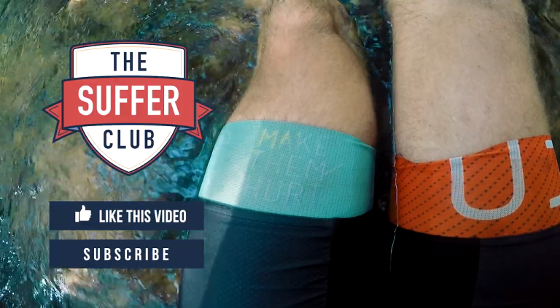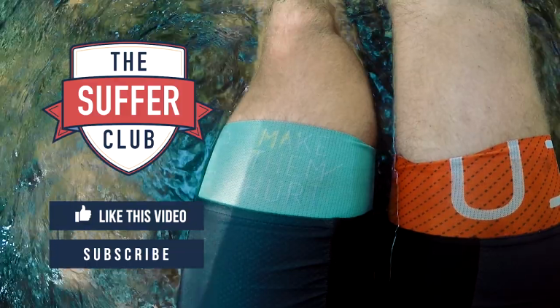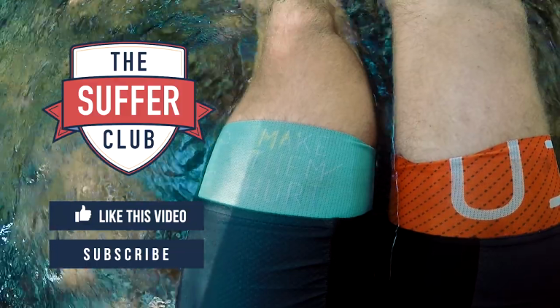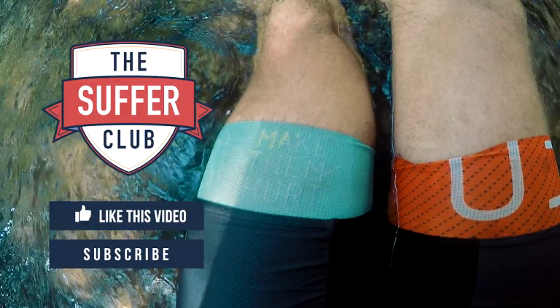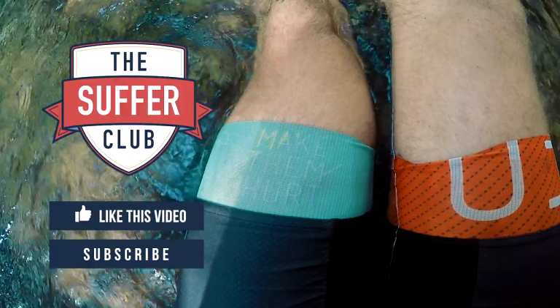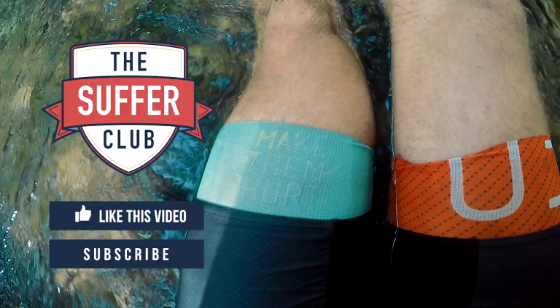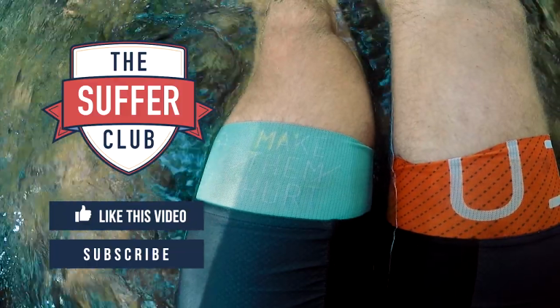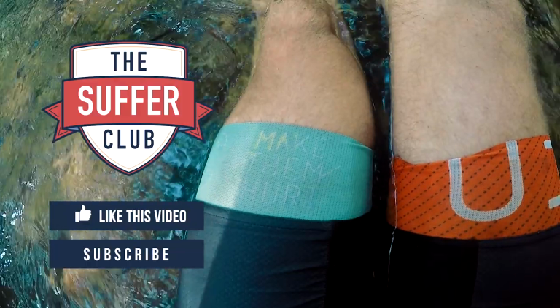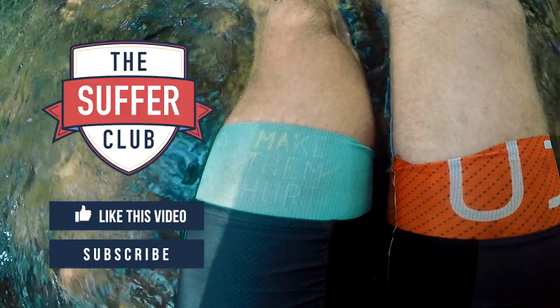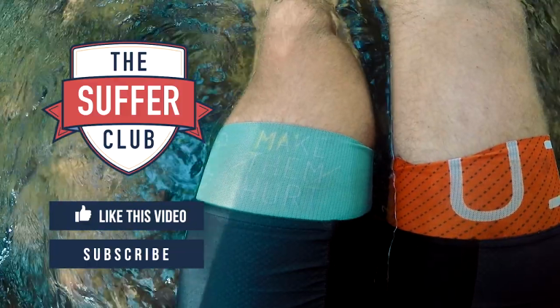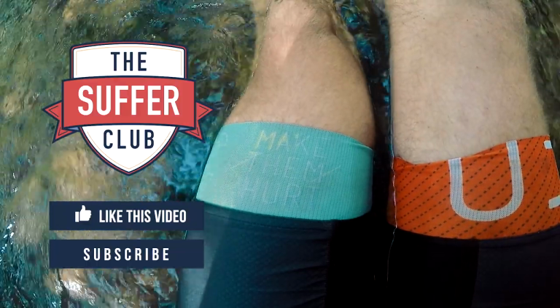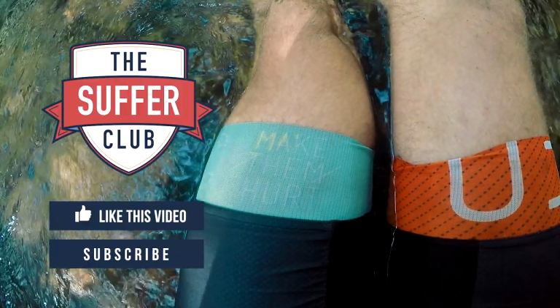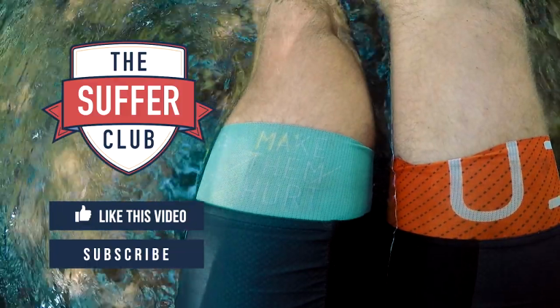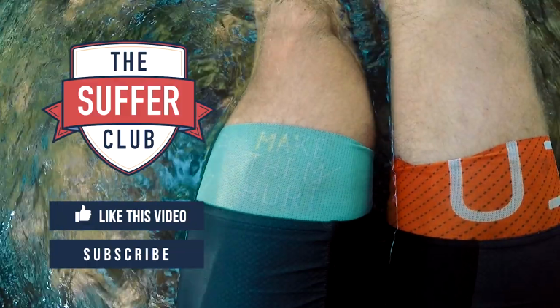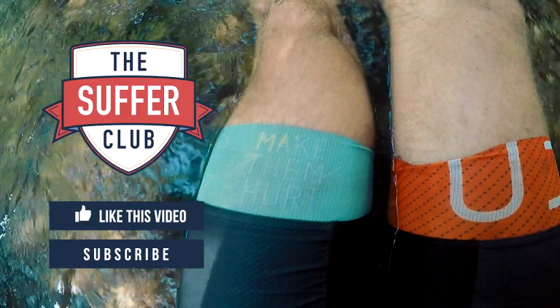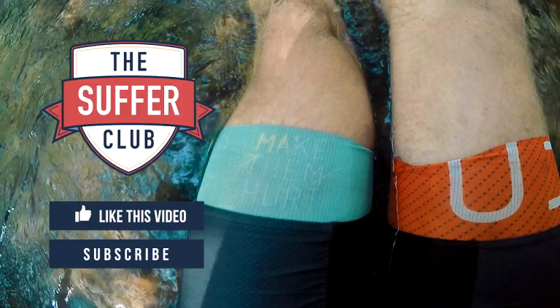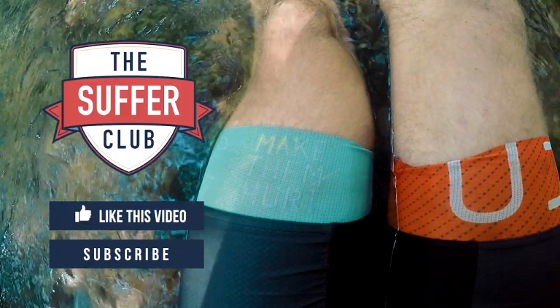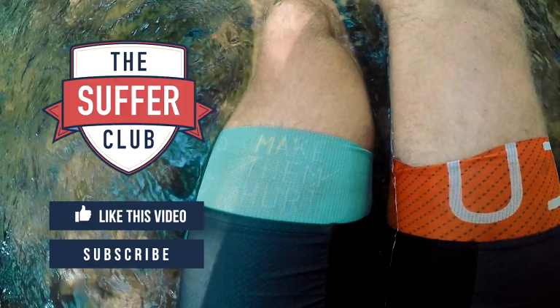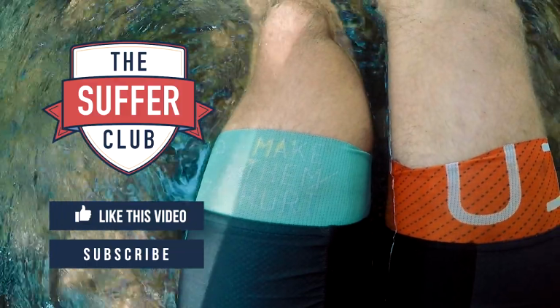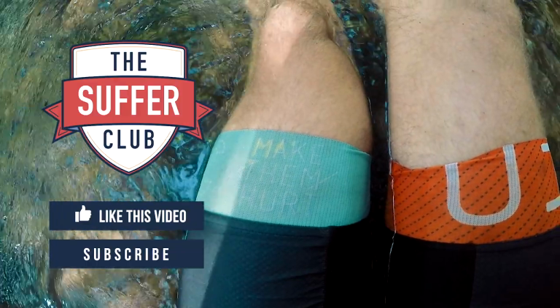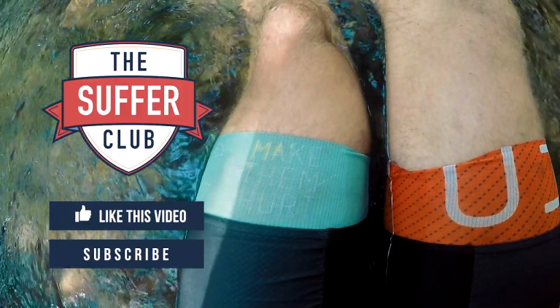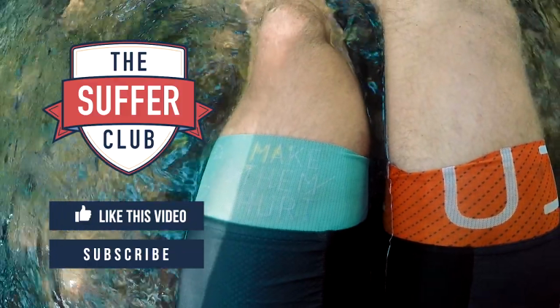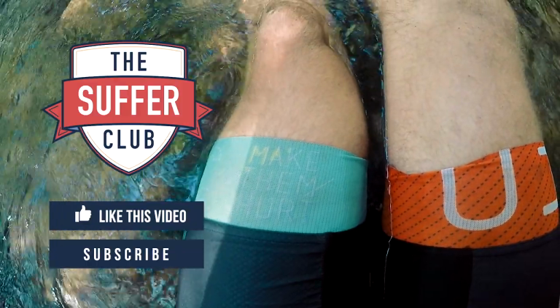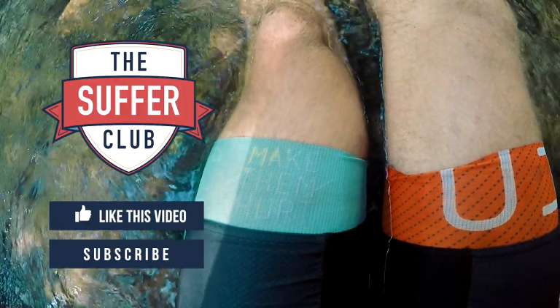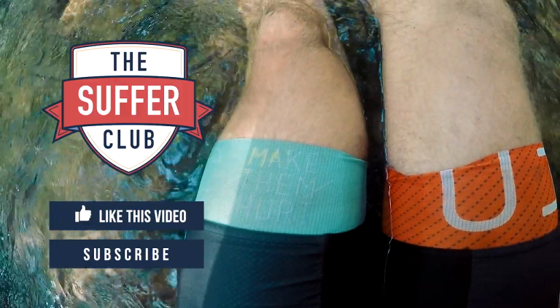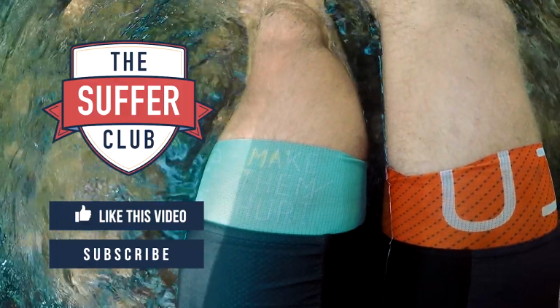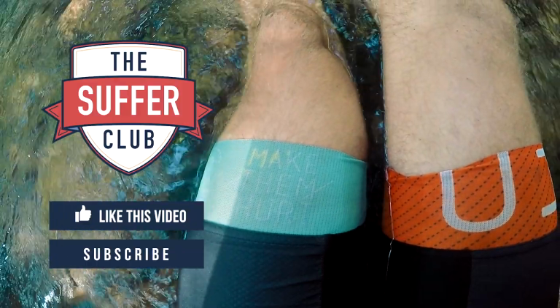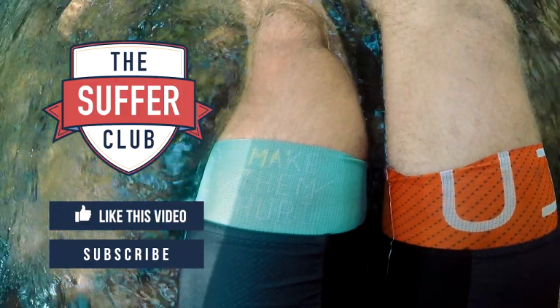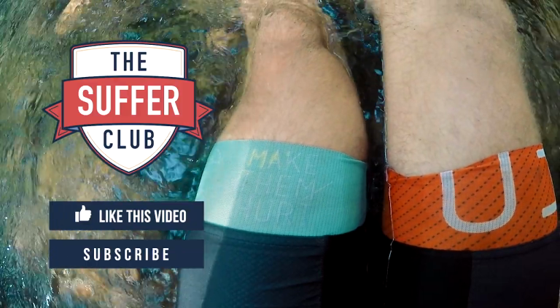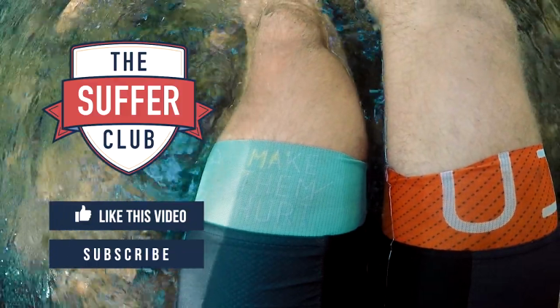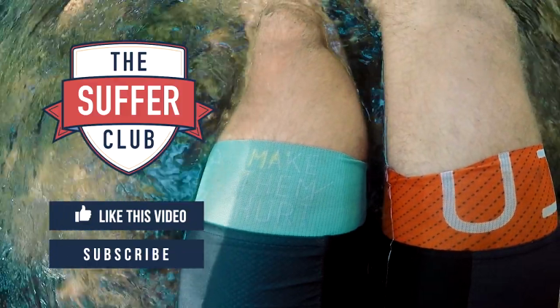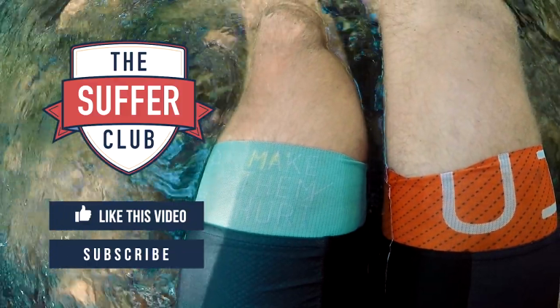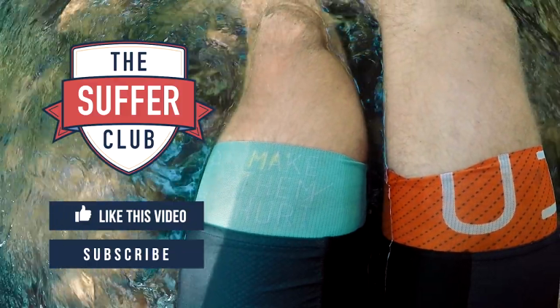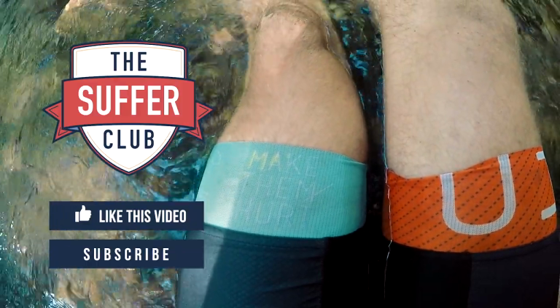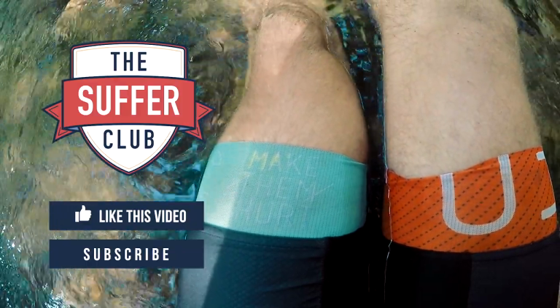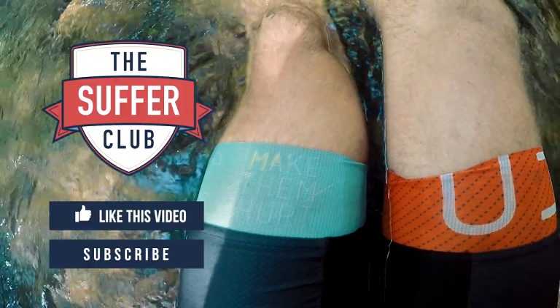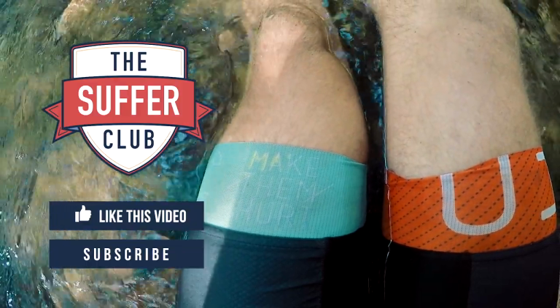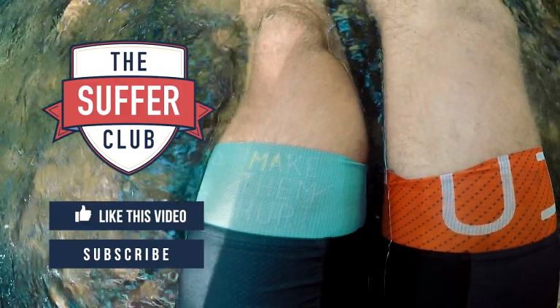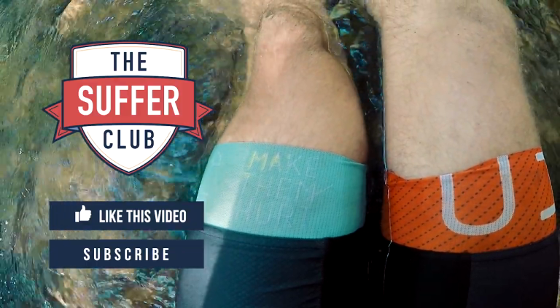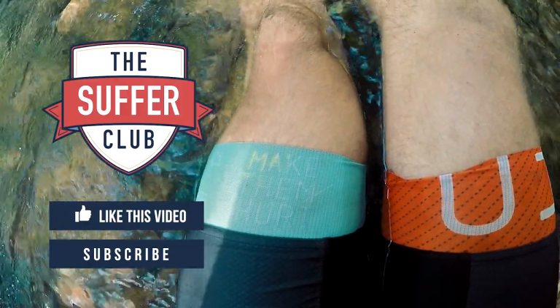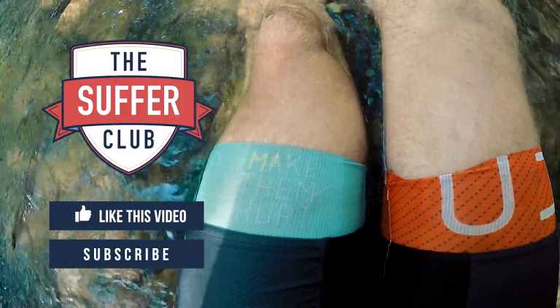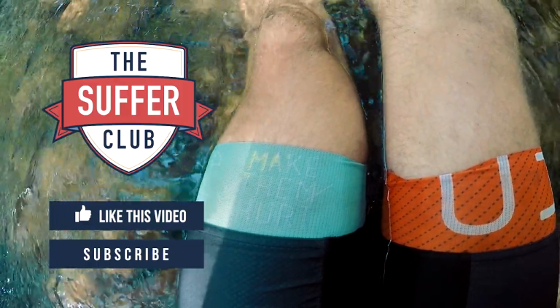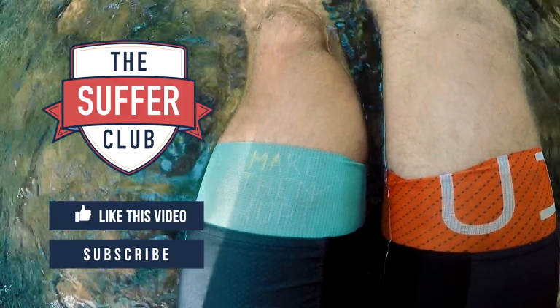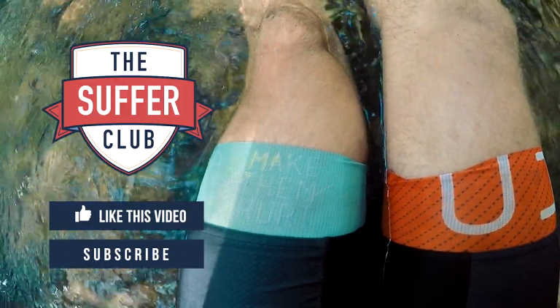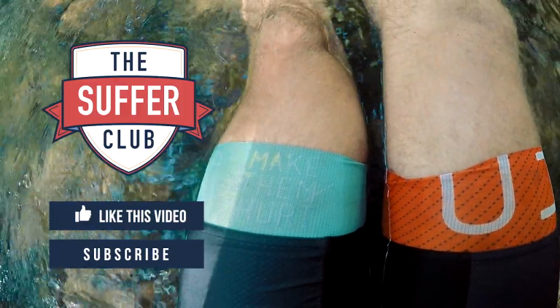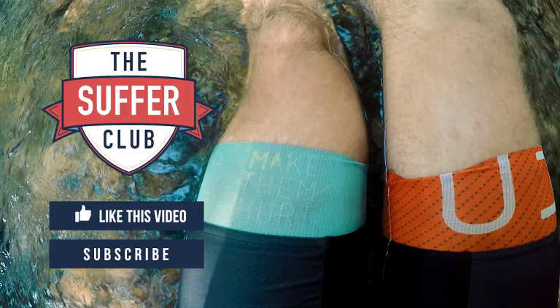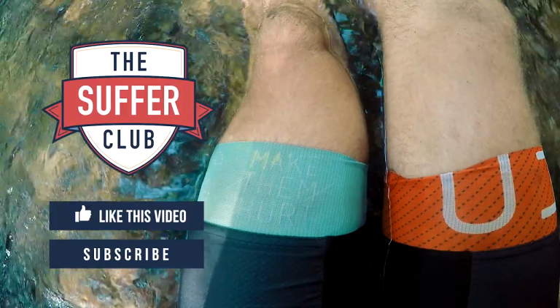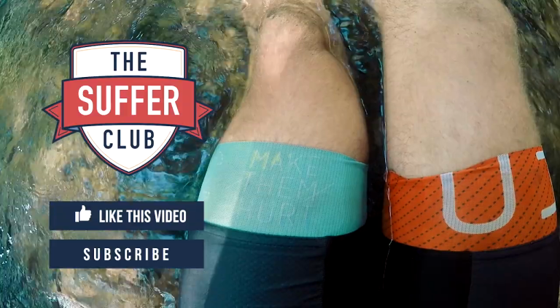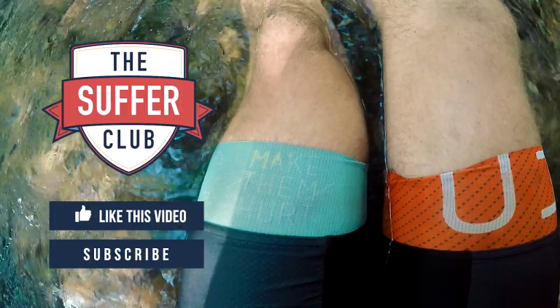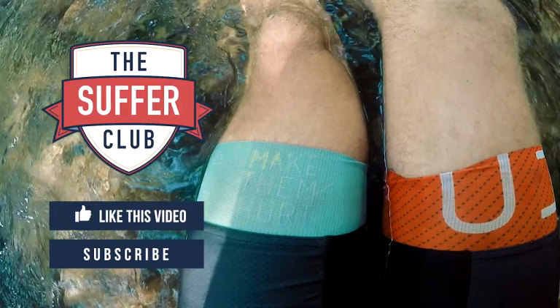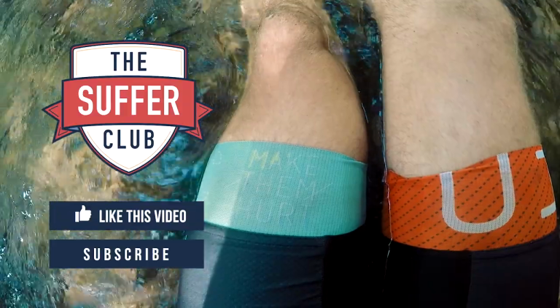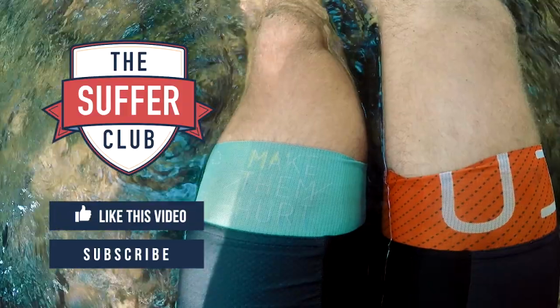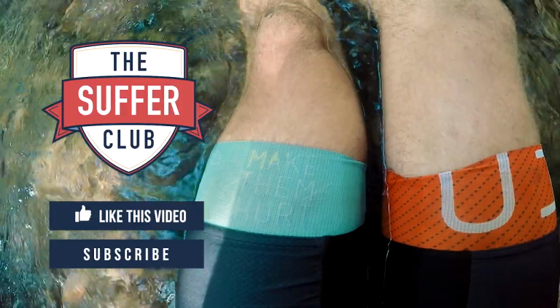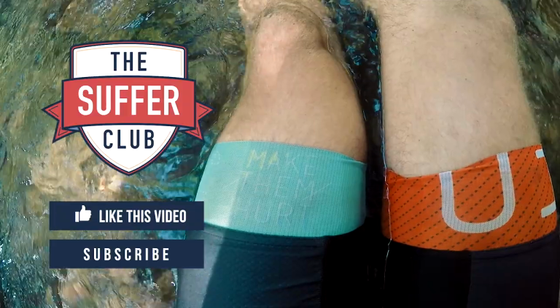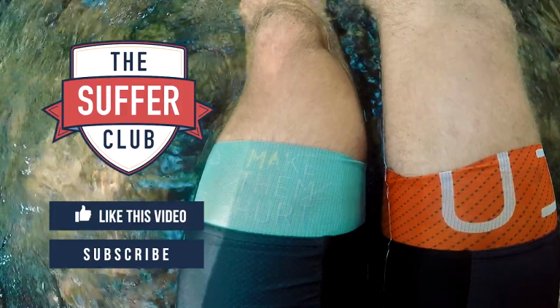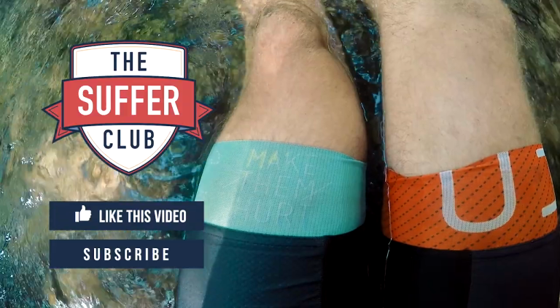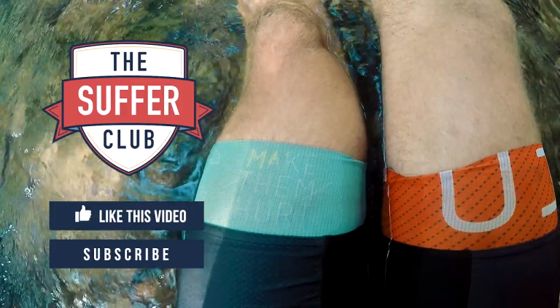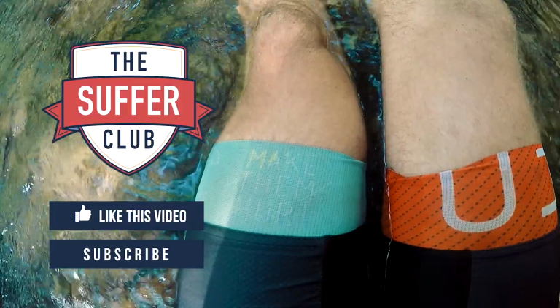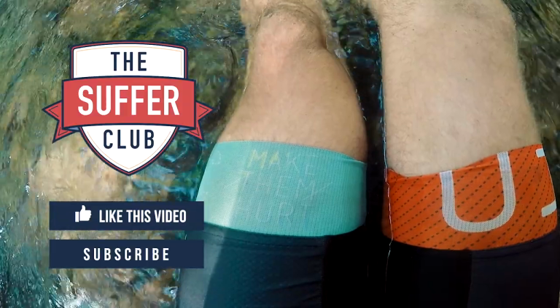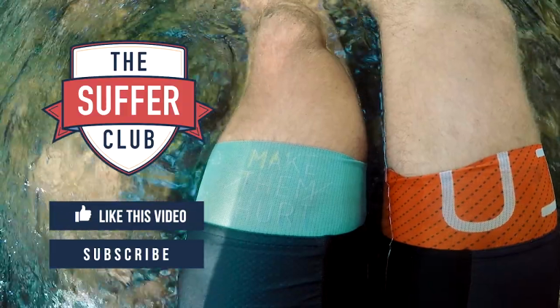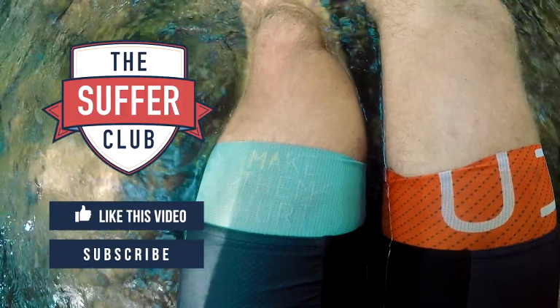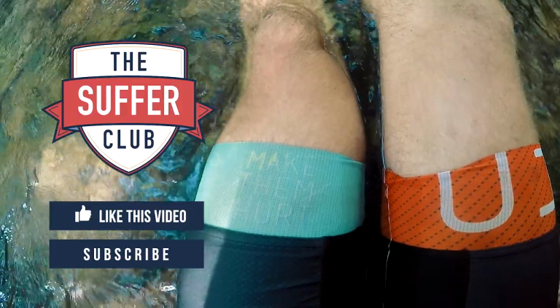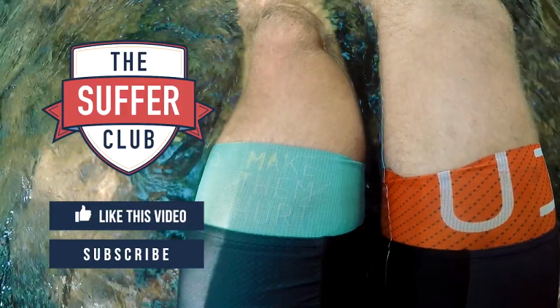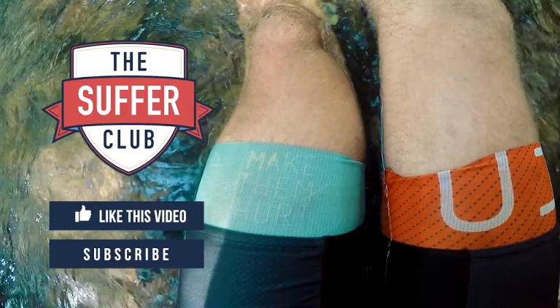If you liked the video, give it a thumbs up. Even subscribe if you want to. Until next time — adios amigos.